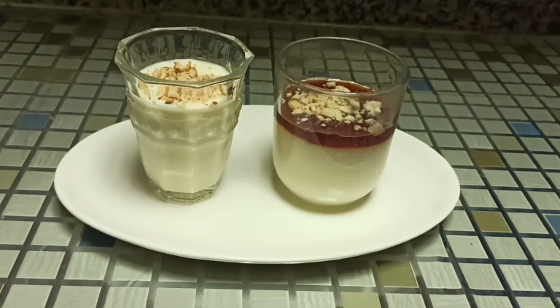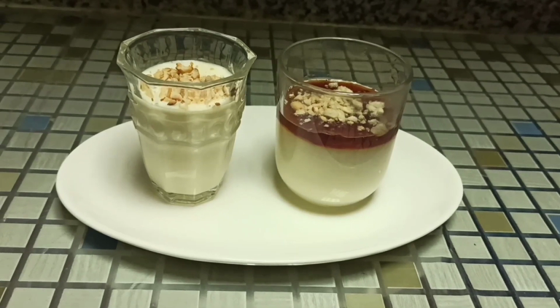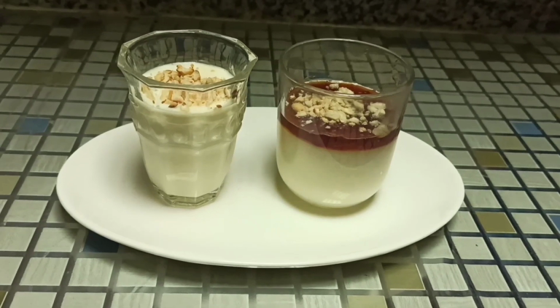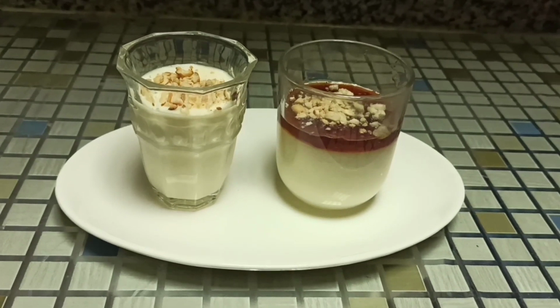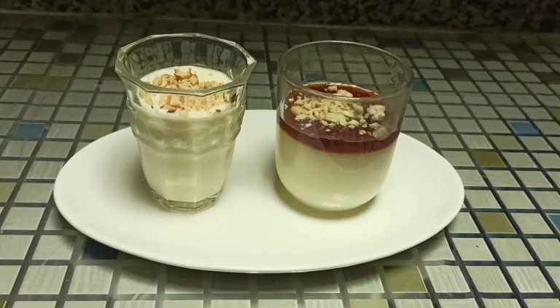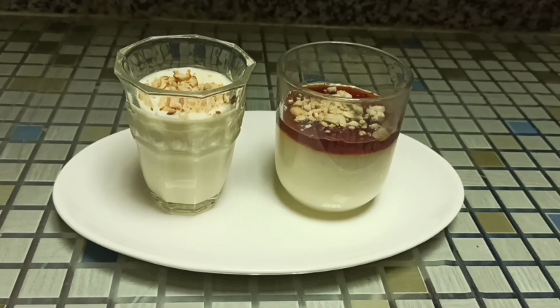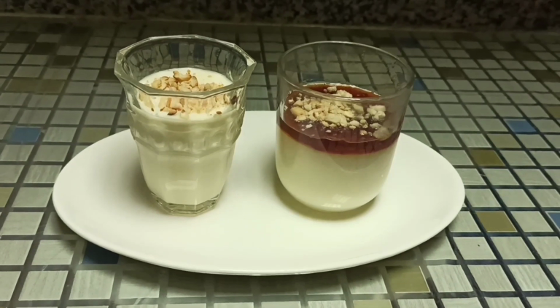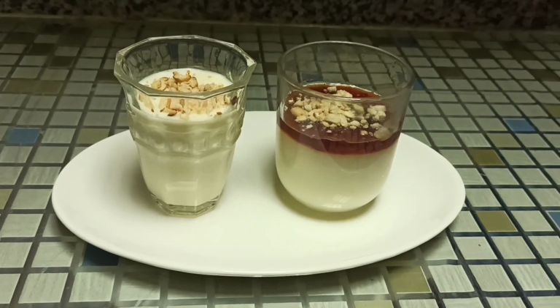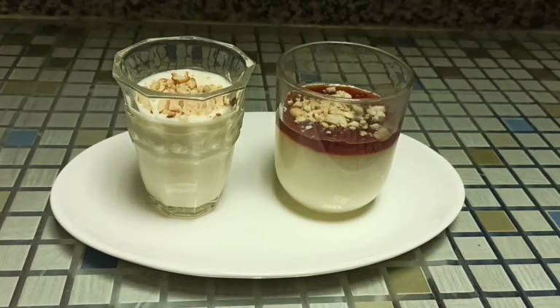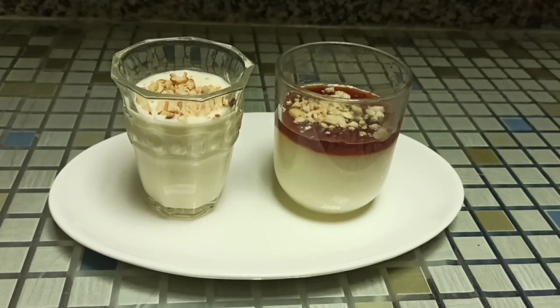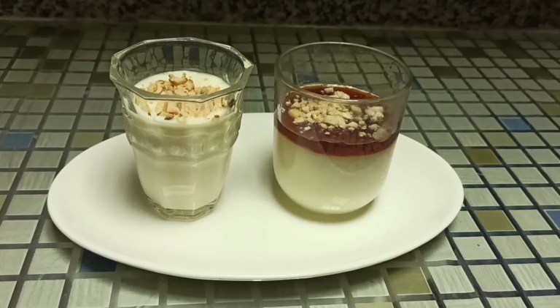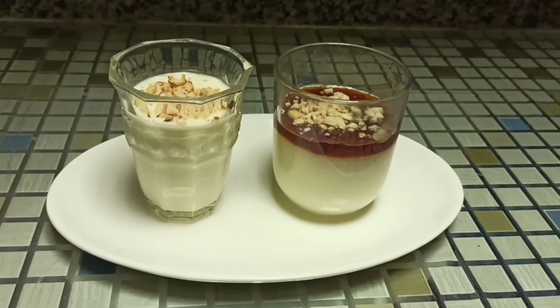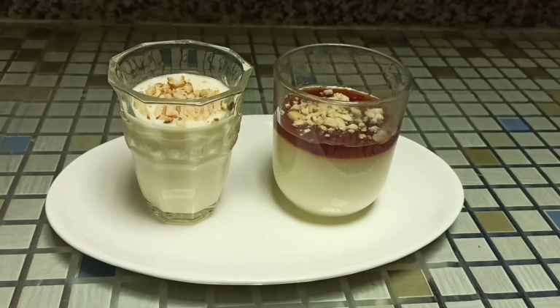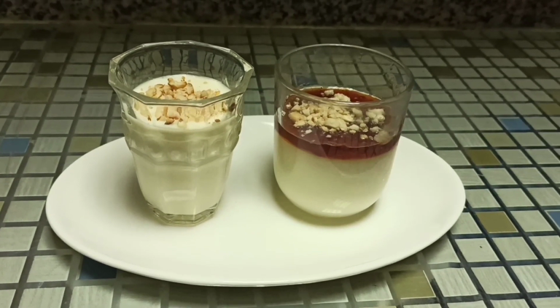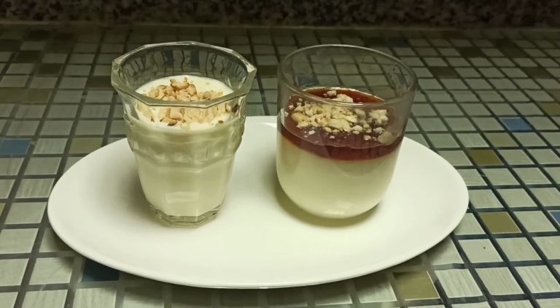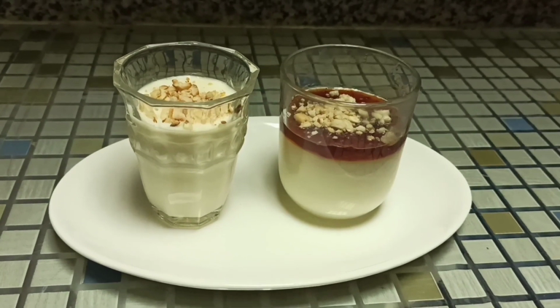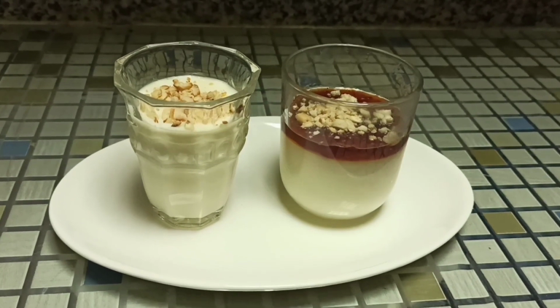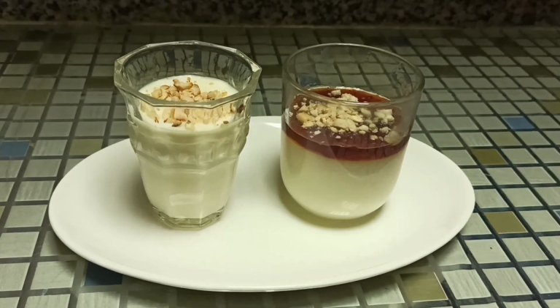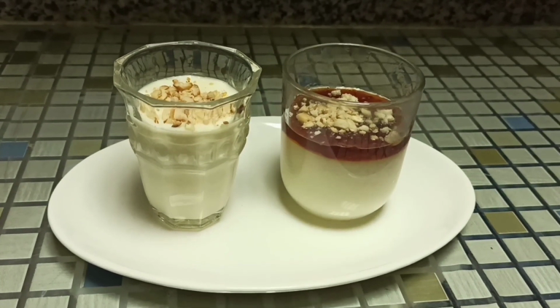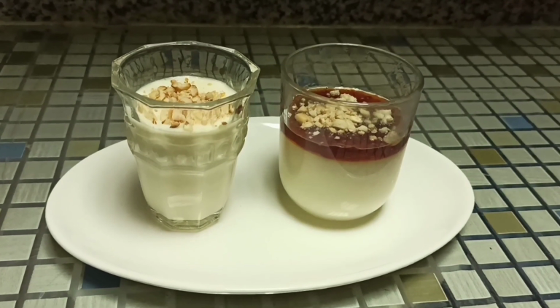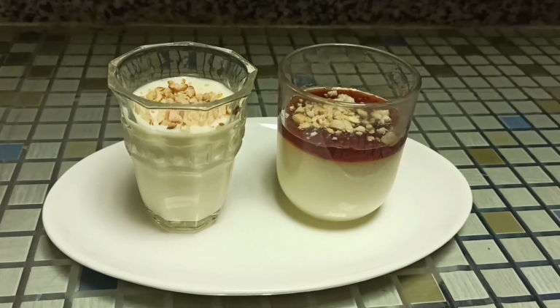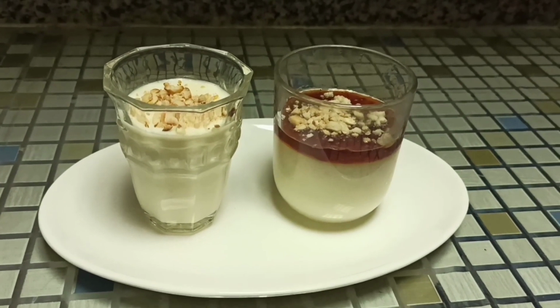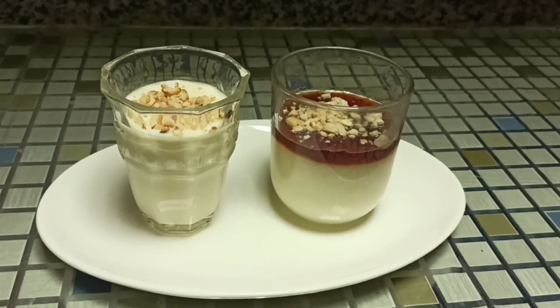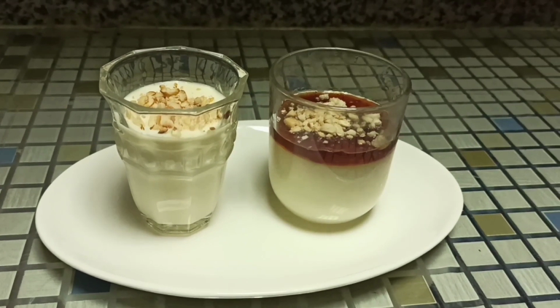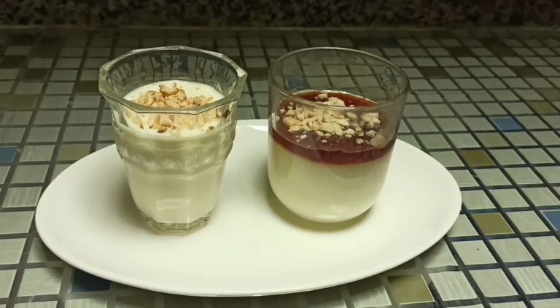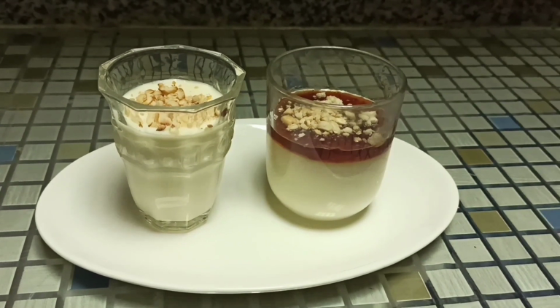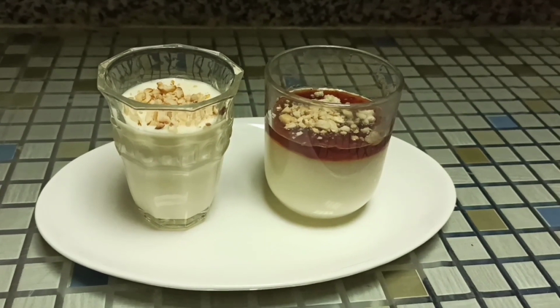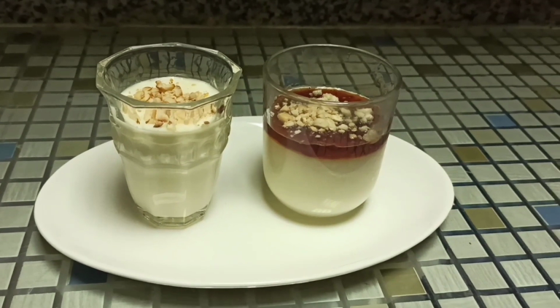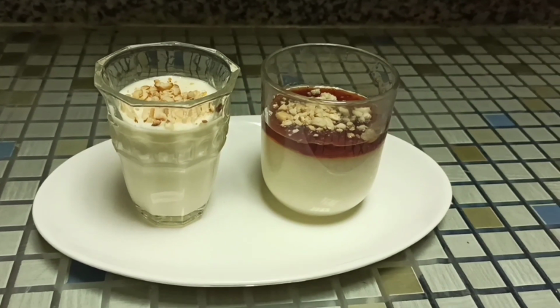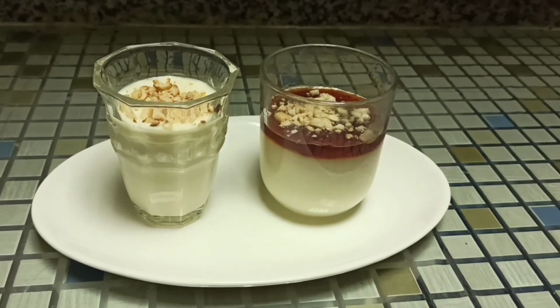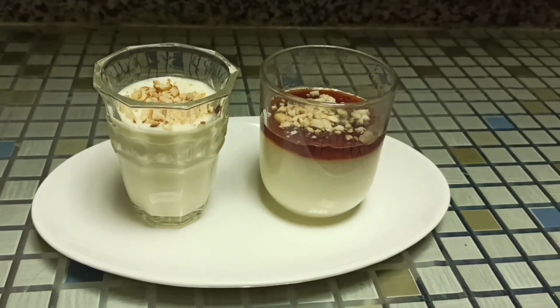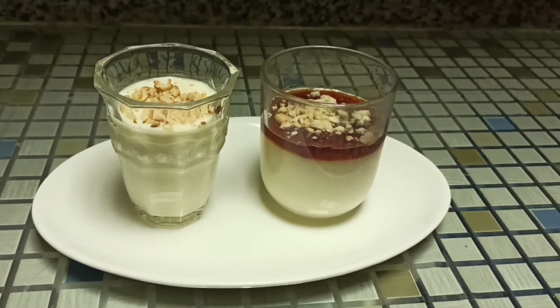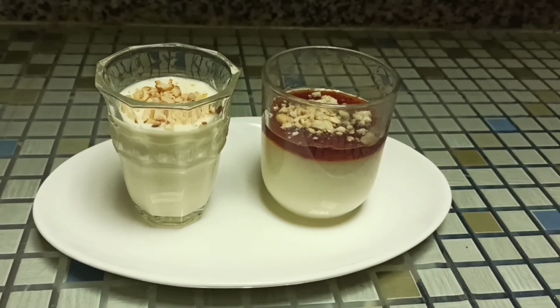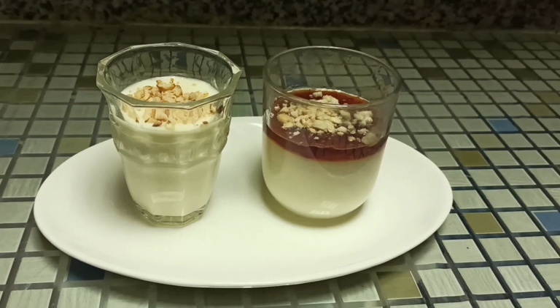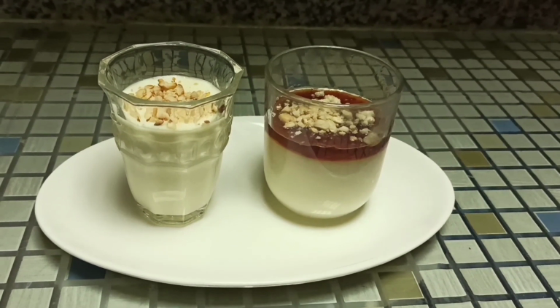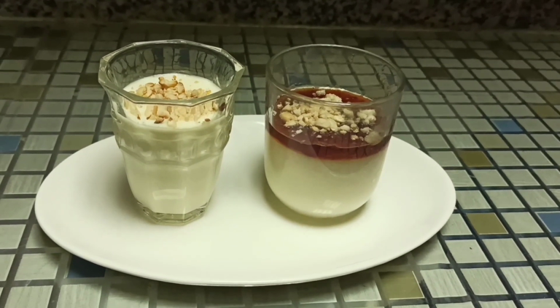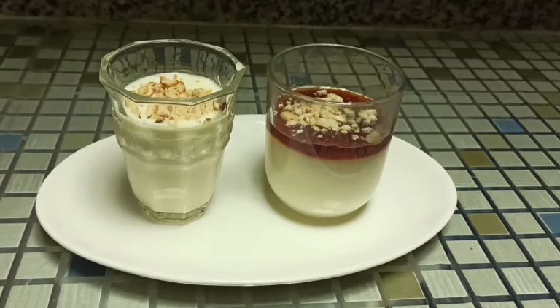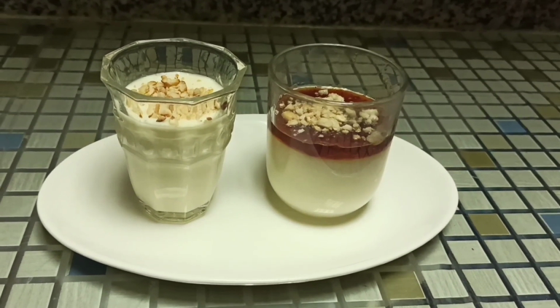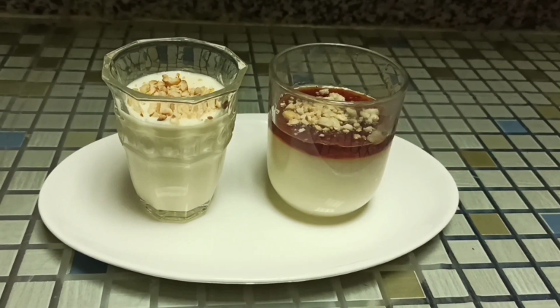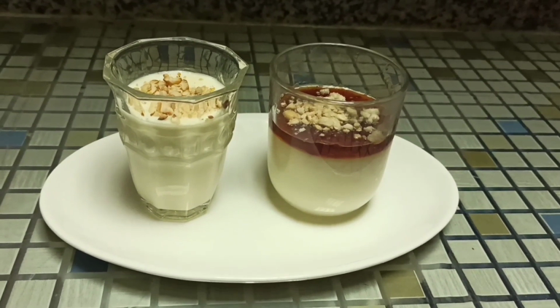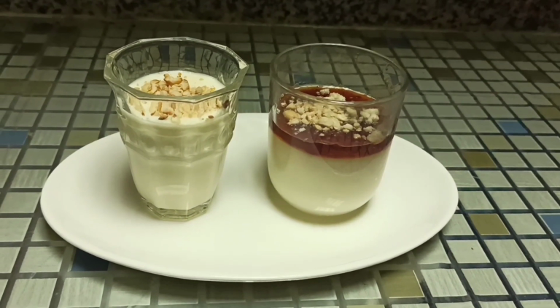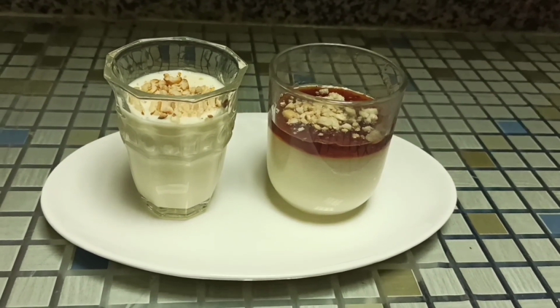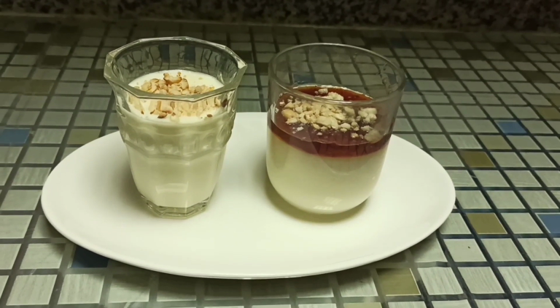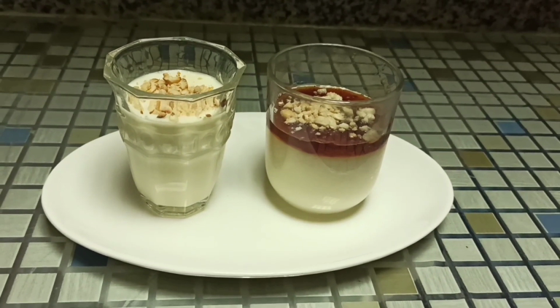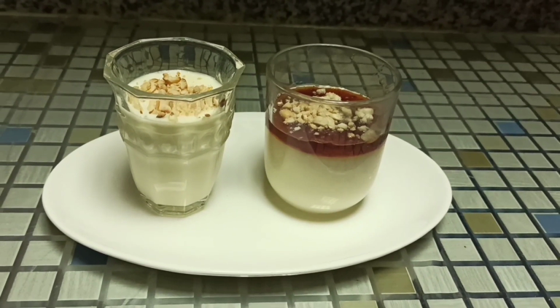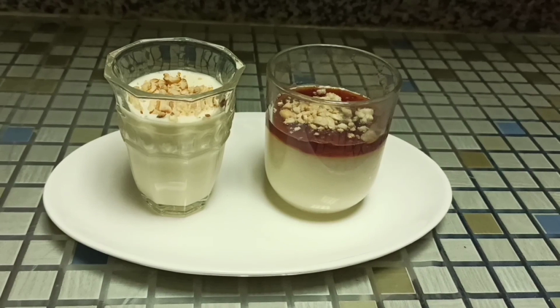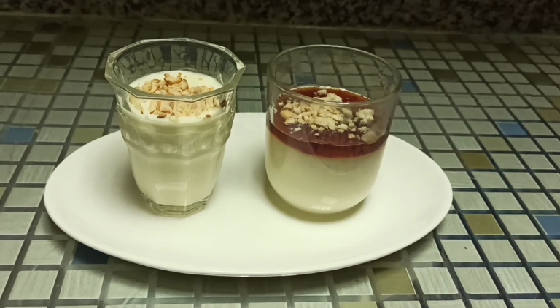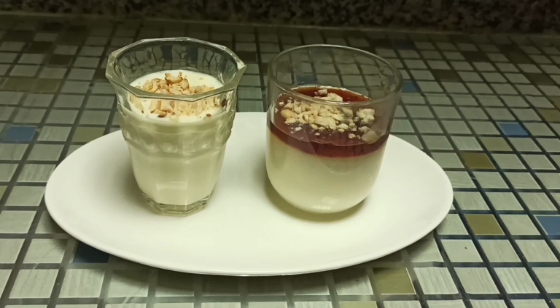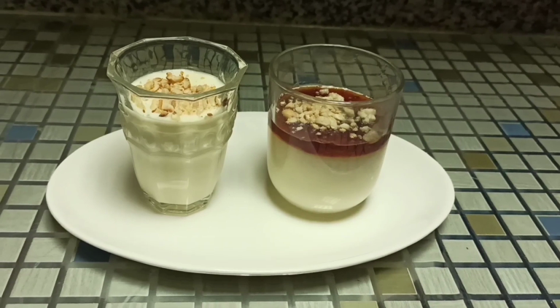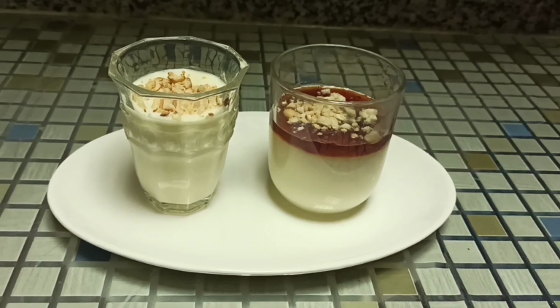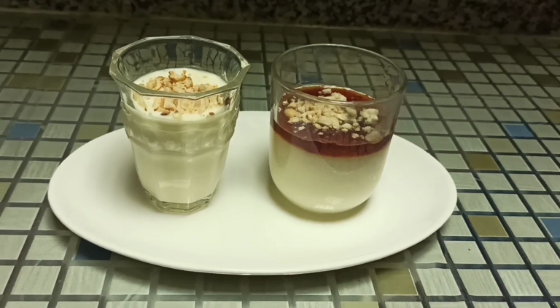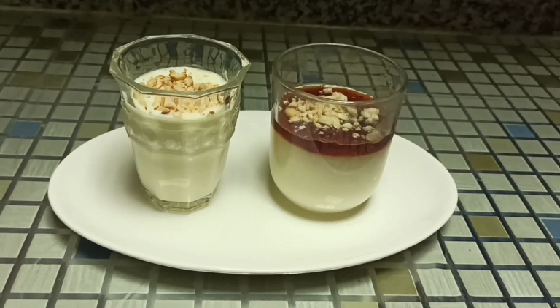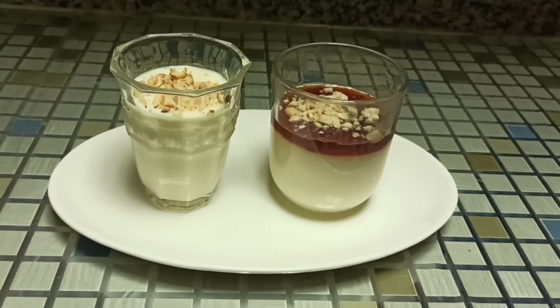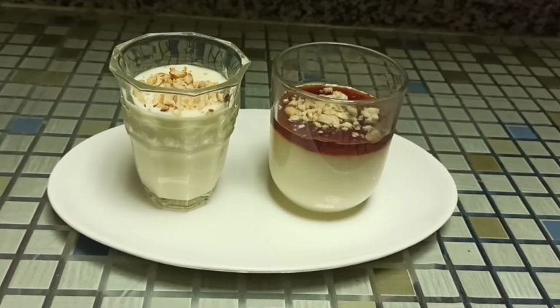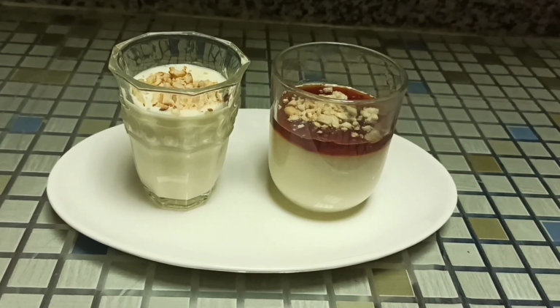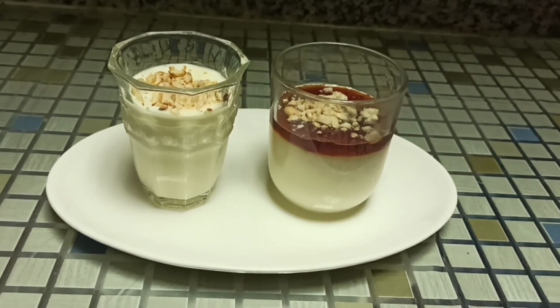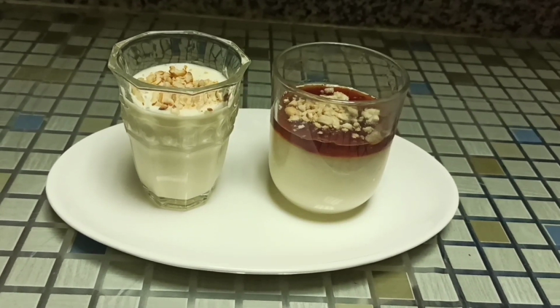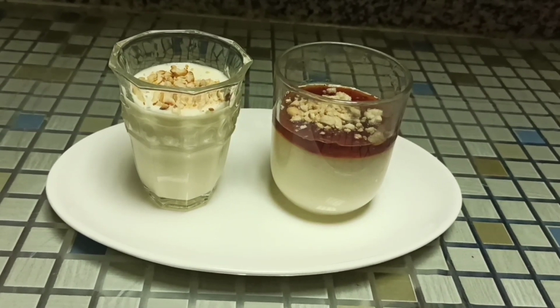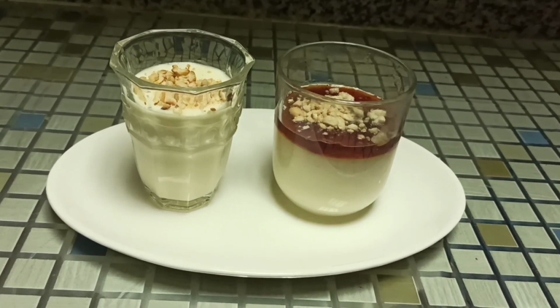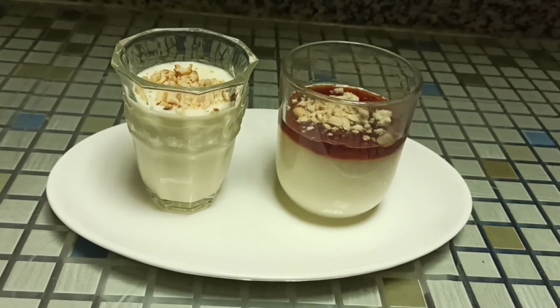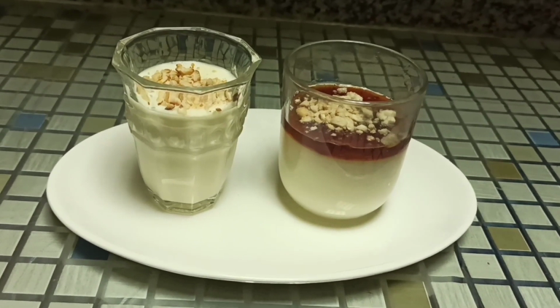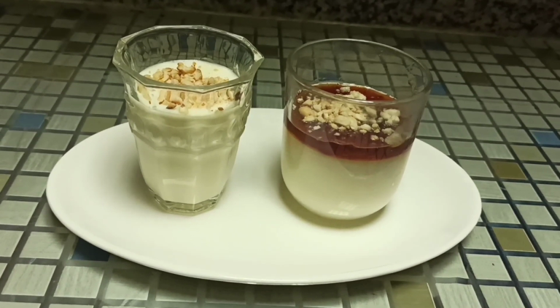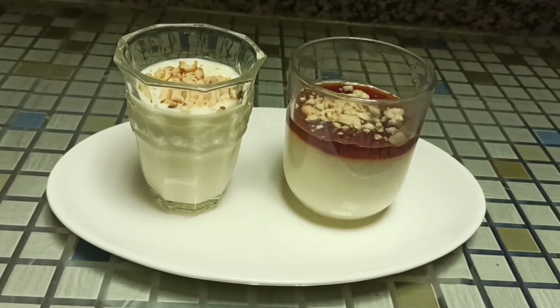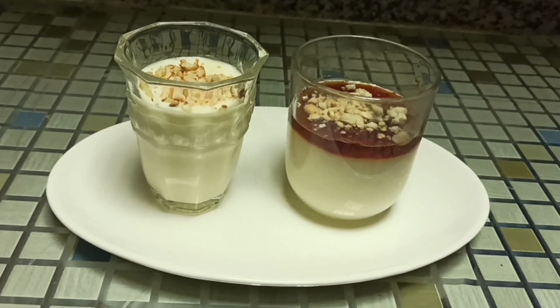Hello everyone, welcome back. Today we are going to see a simple dessert recipe on my channel — that's Mohalla Bia.